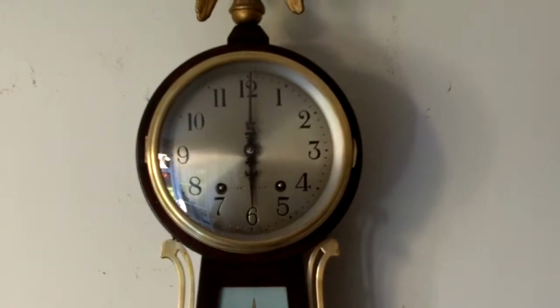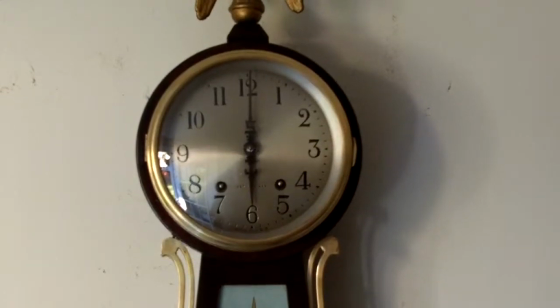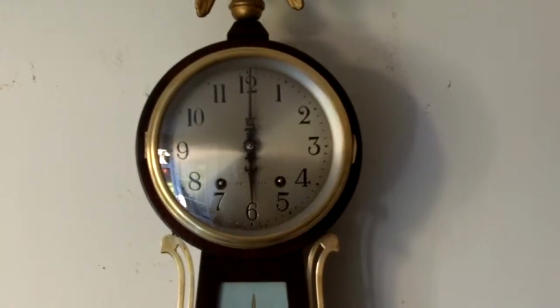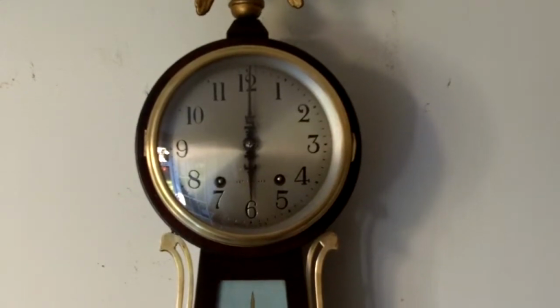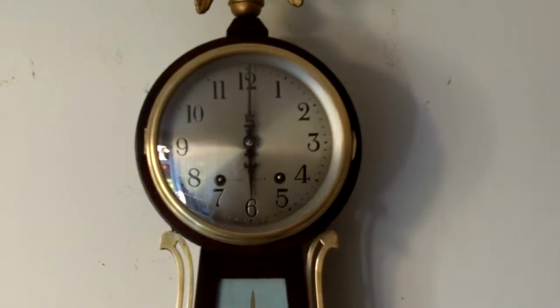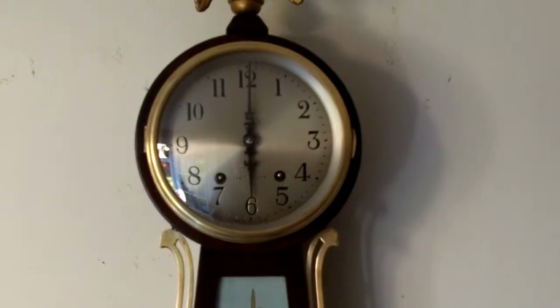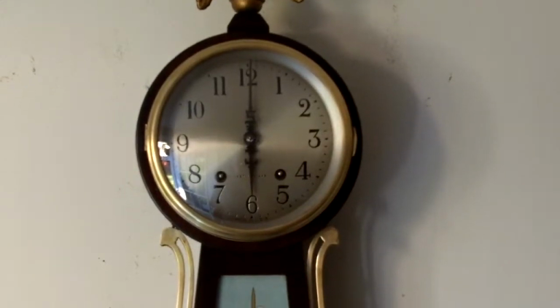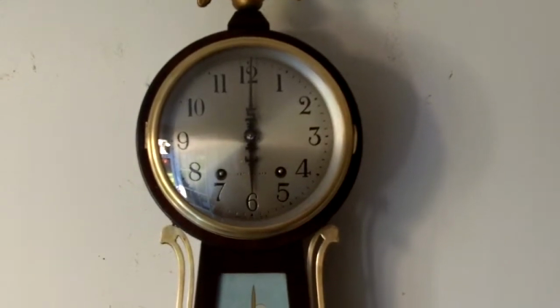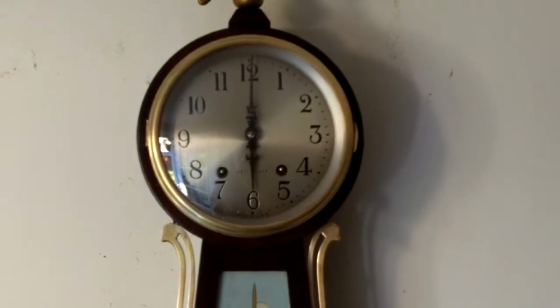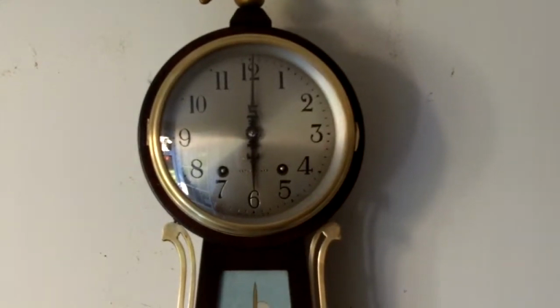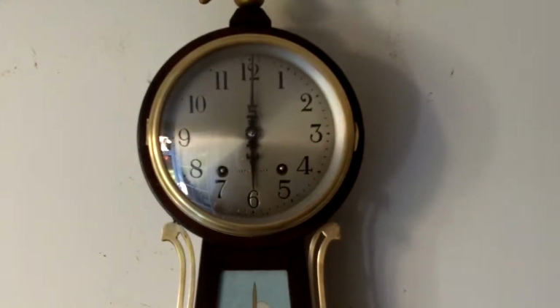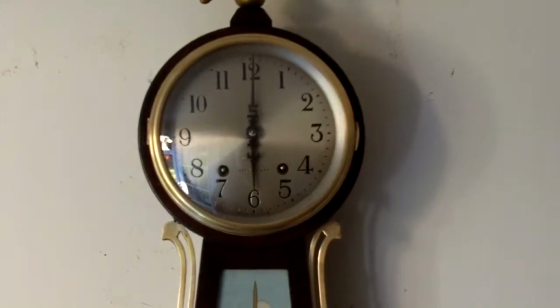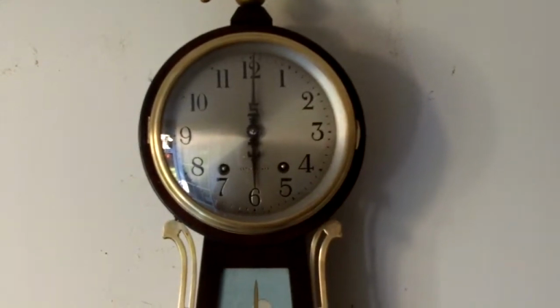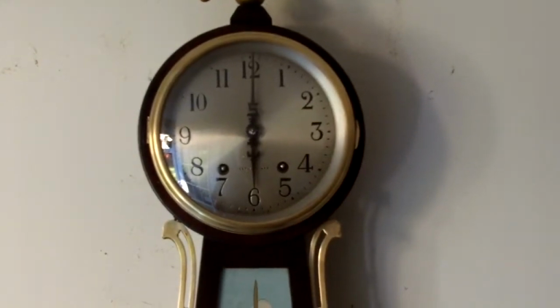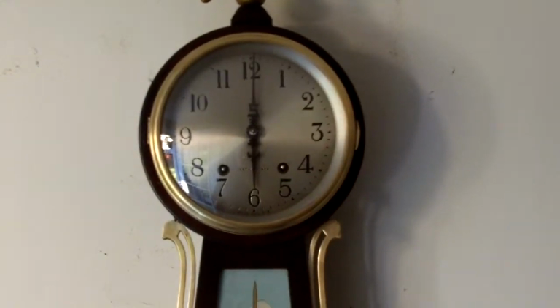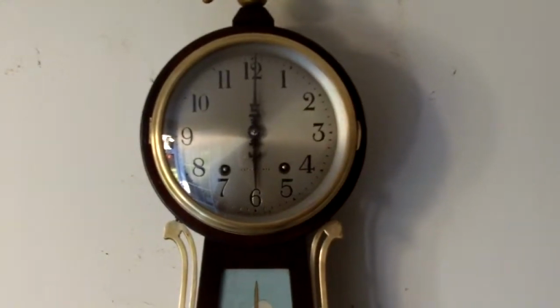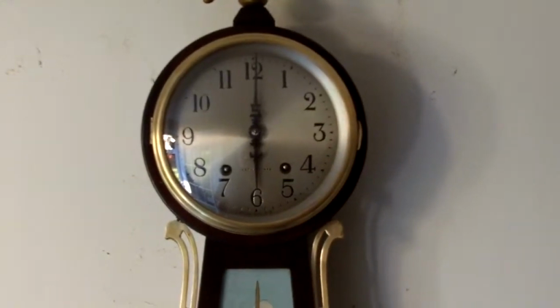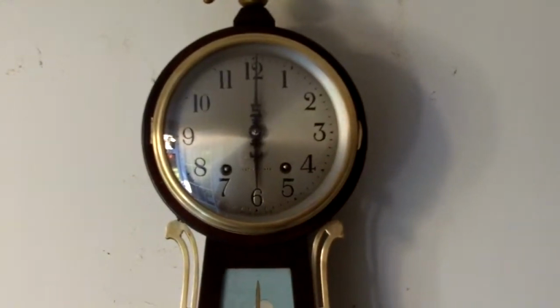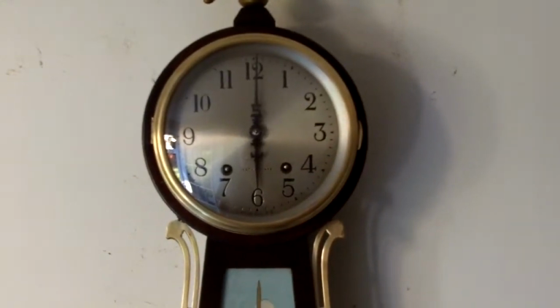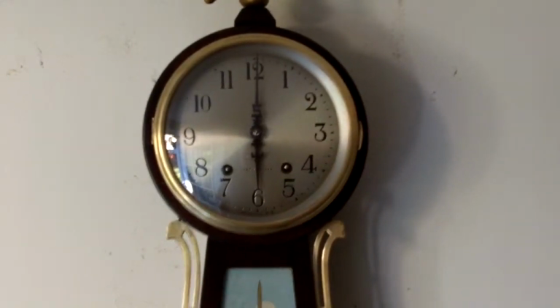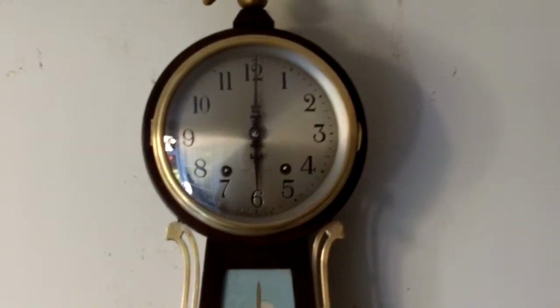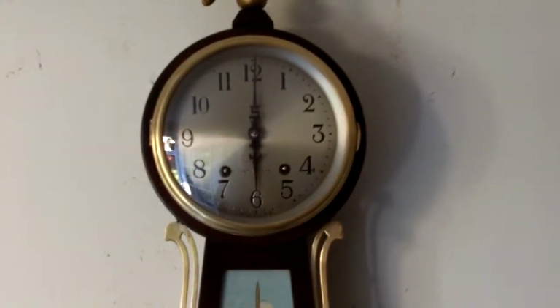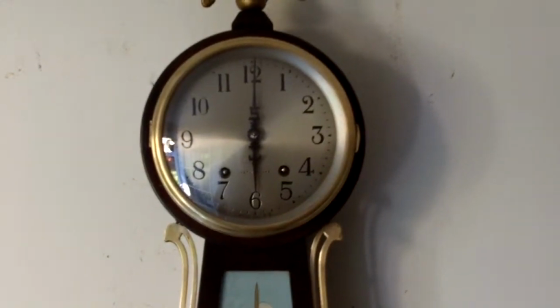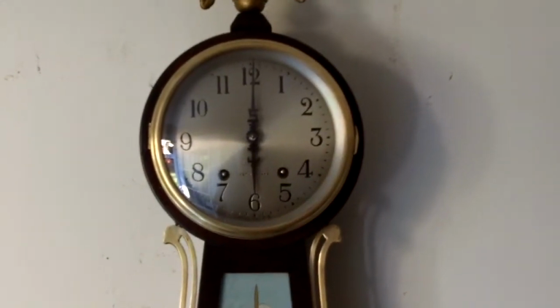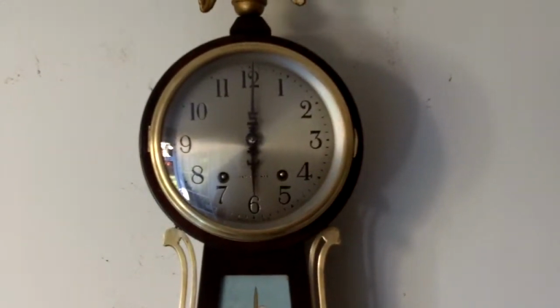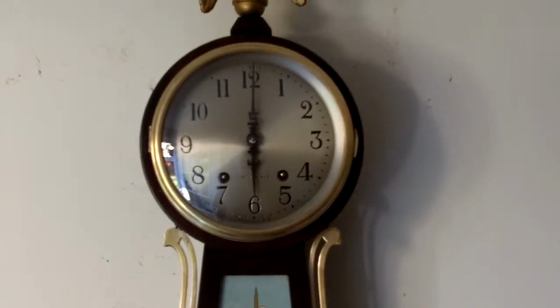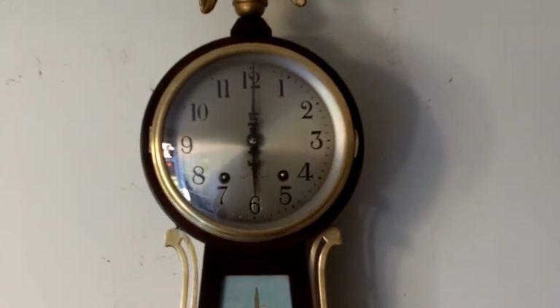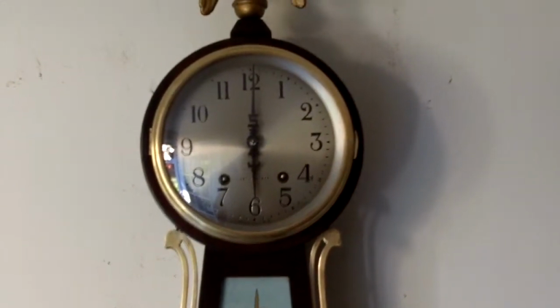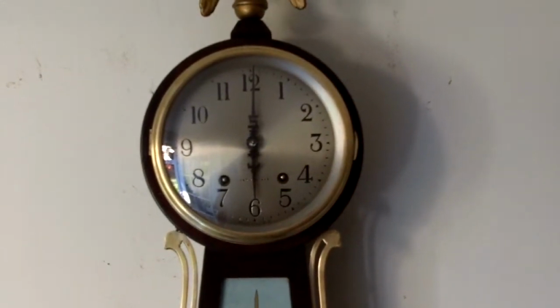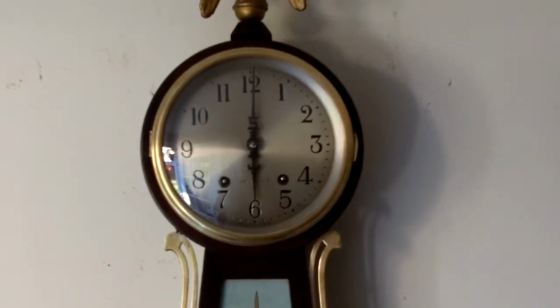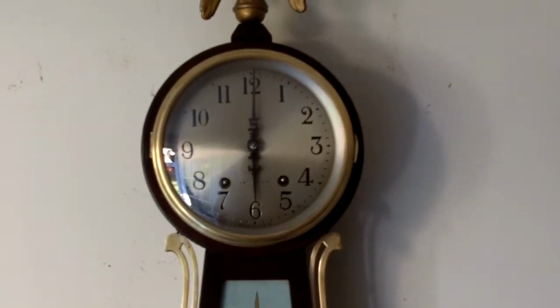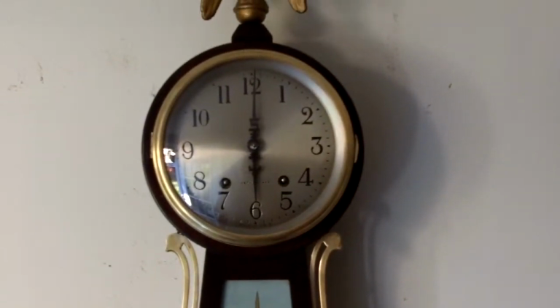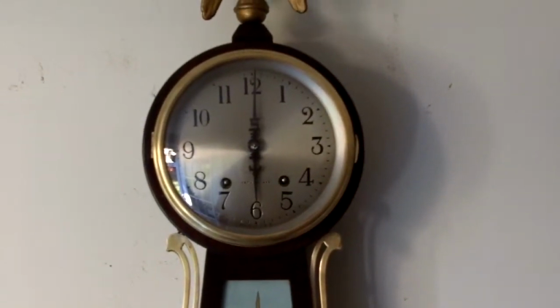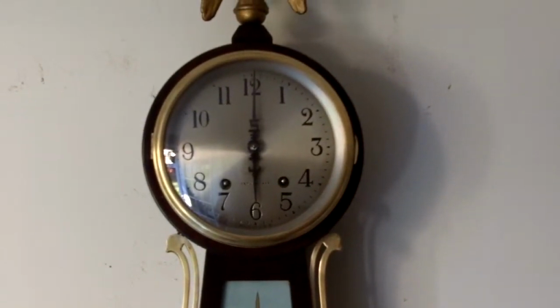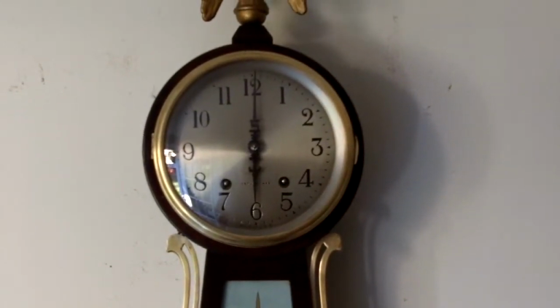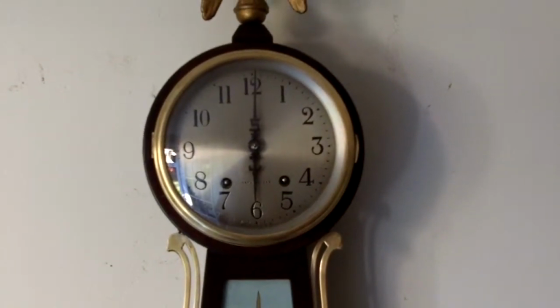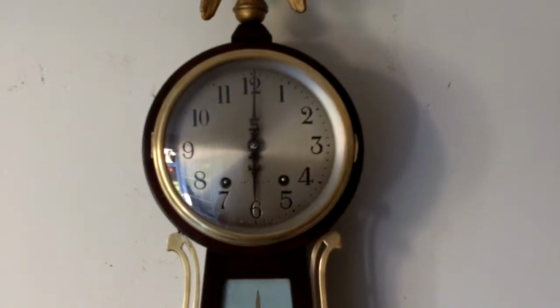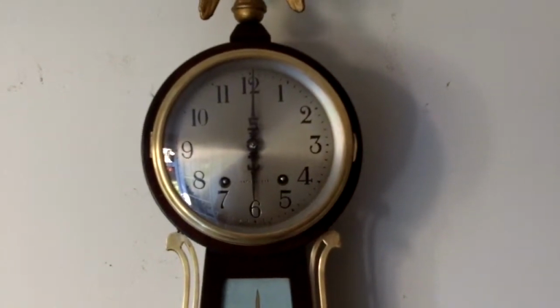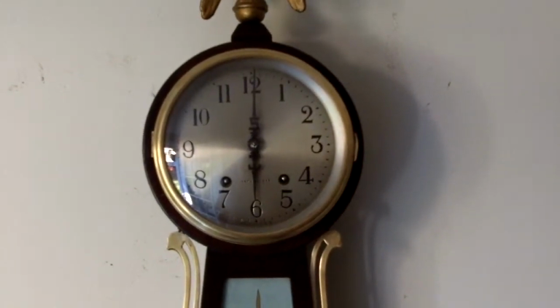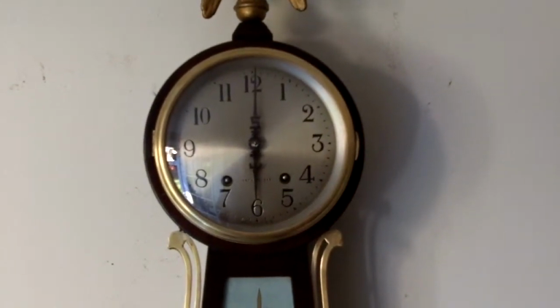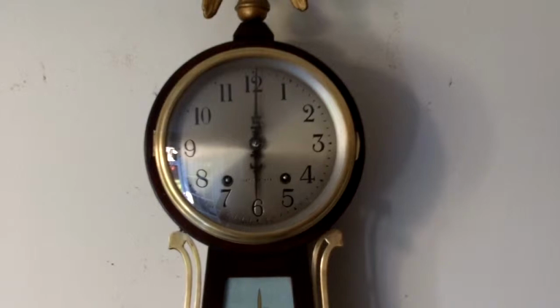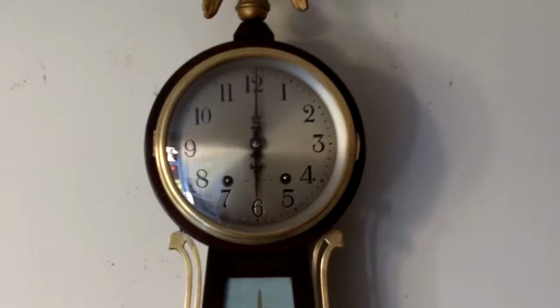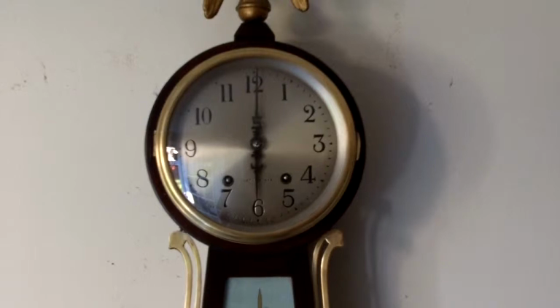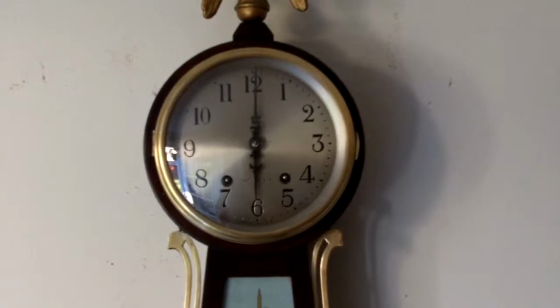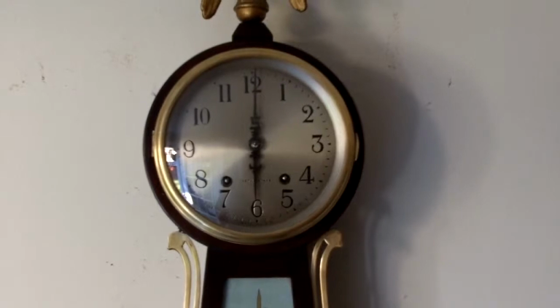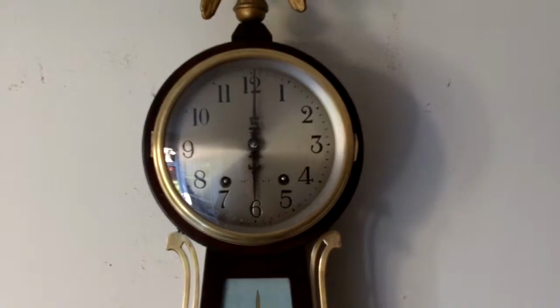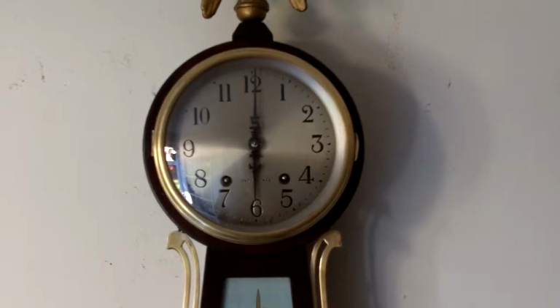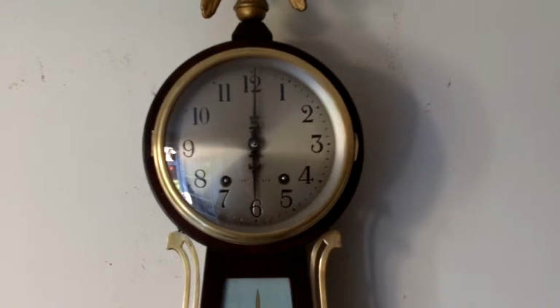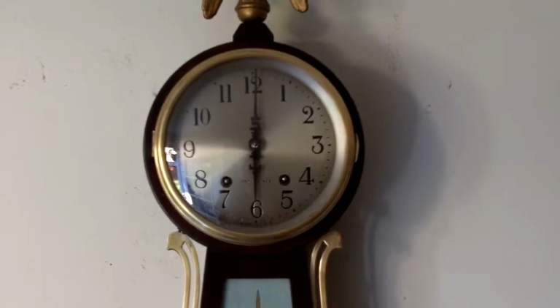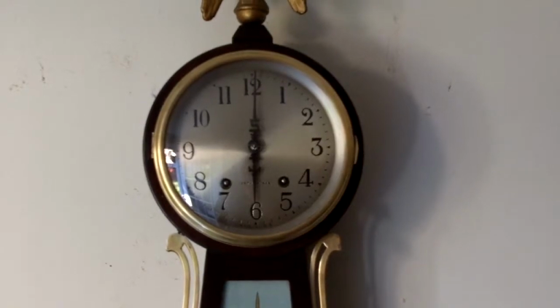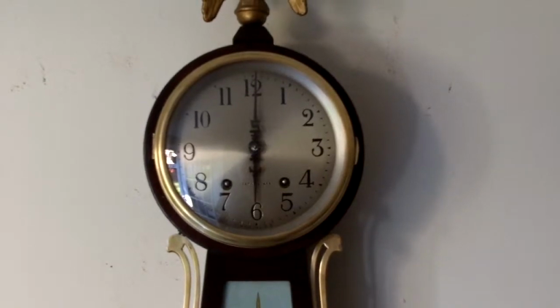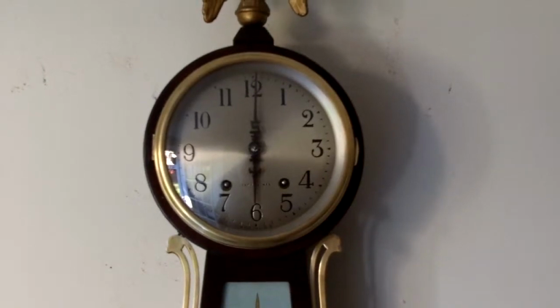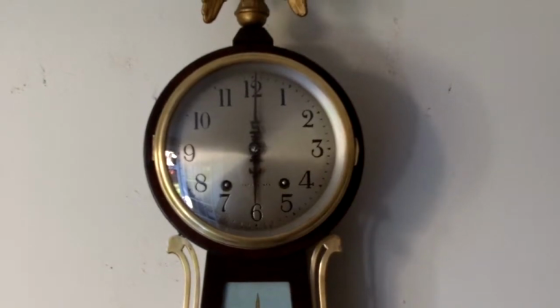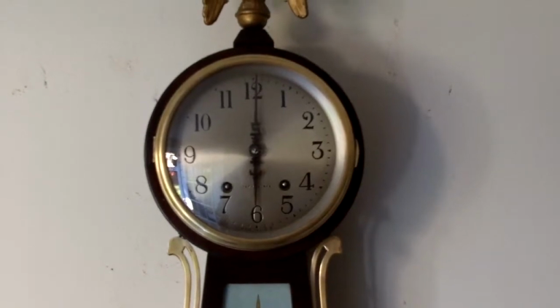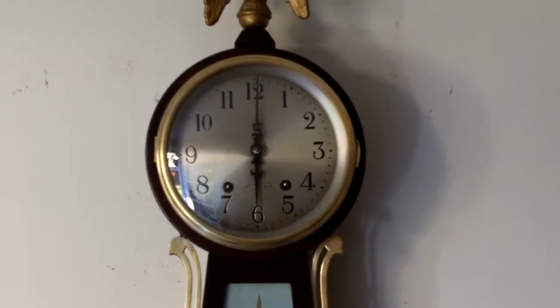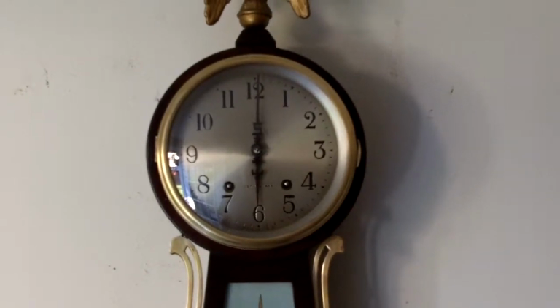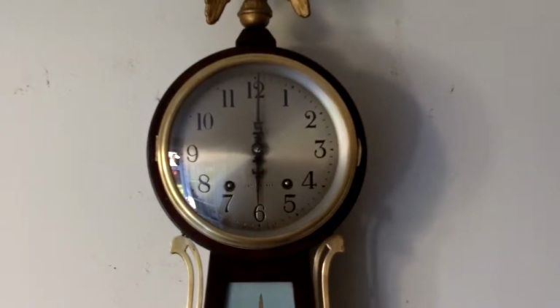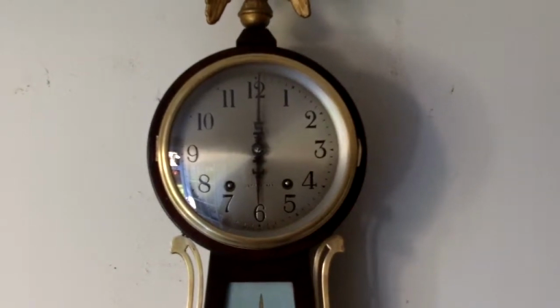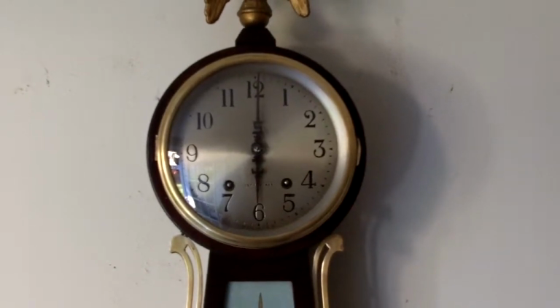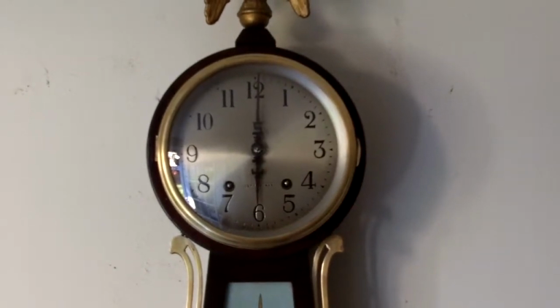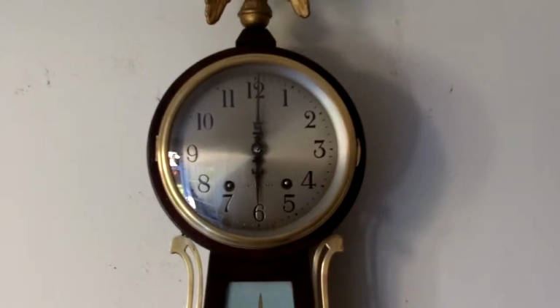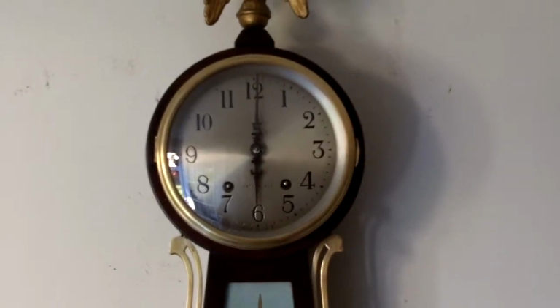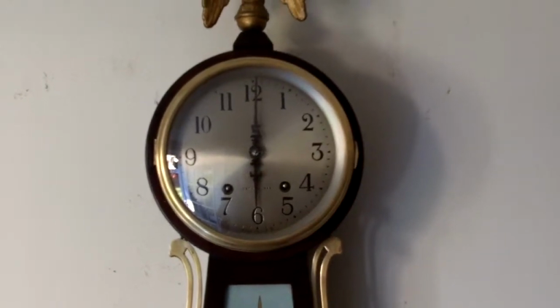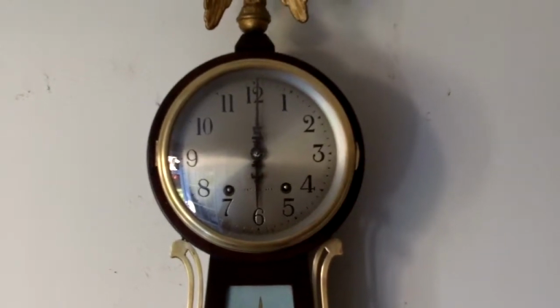That should be going off right about now. It'll go six times for six o'clock.